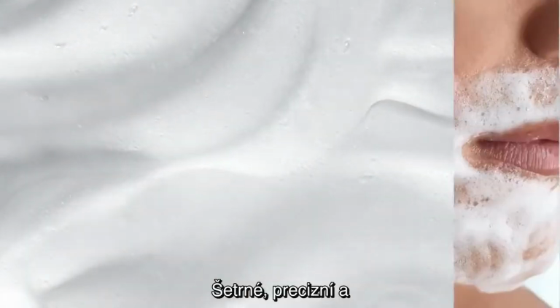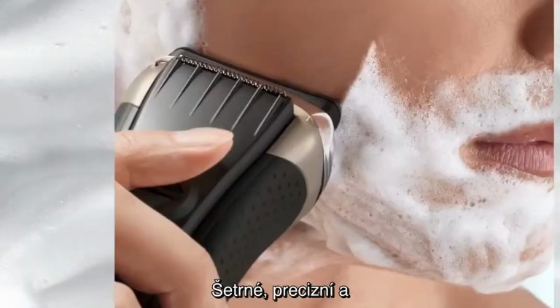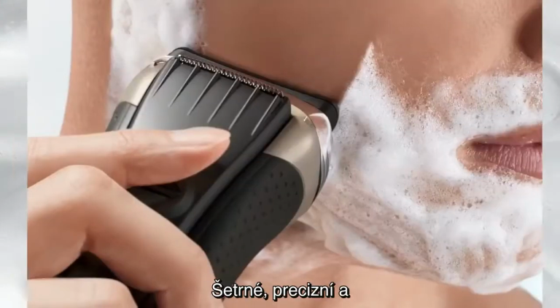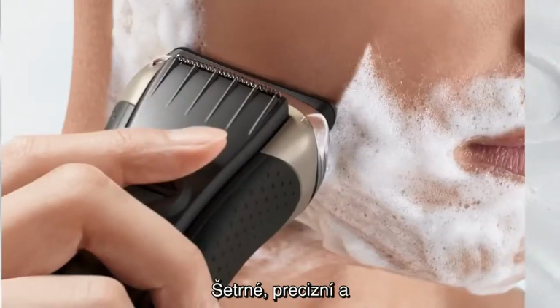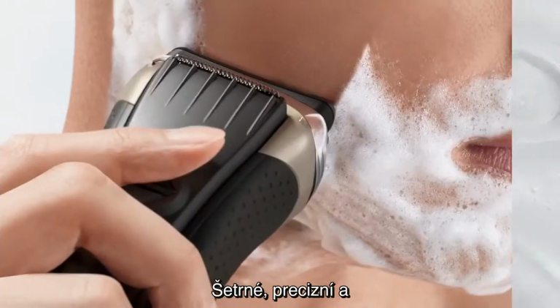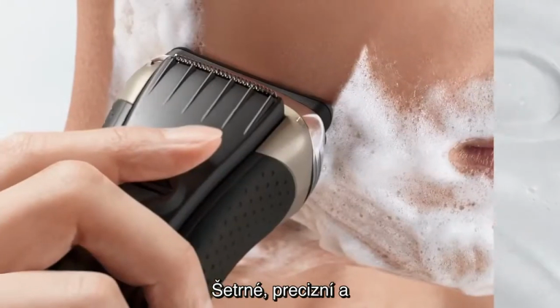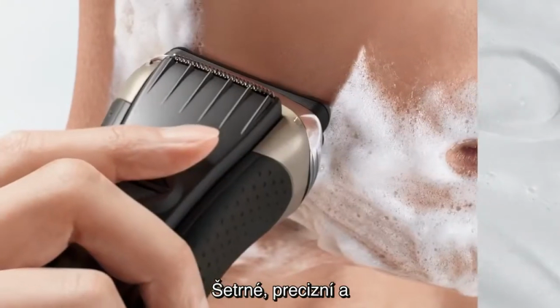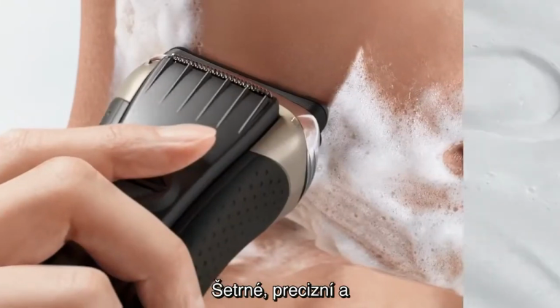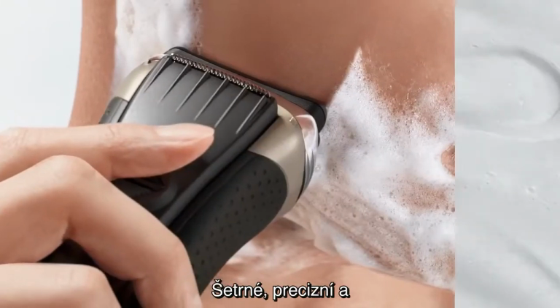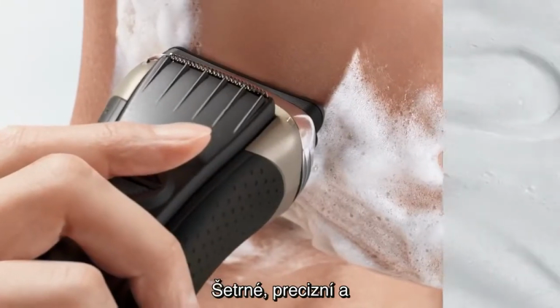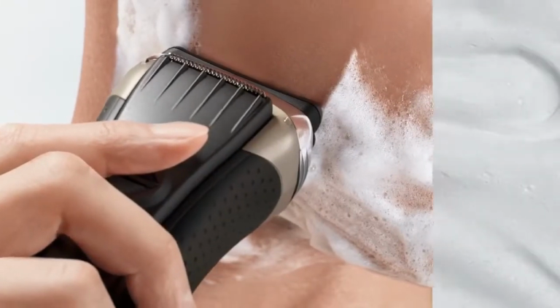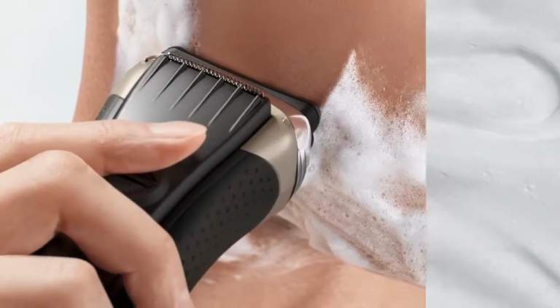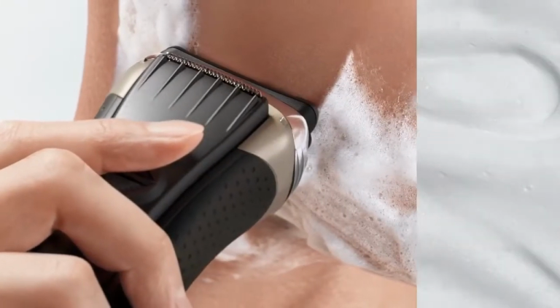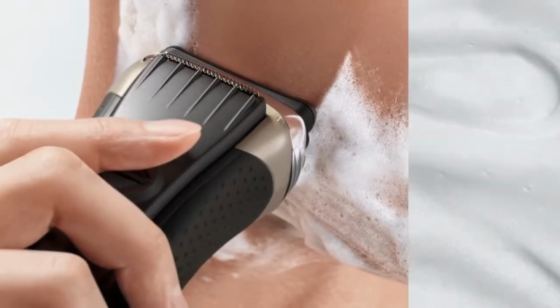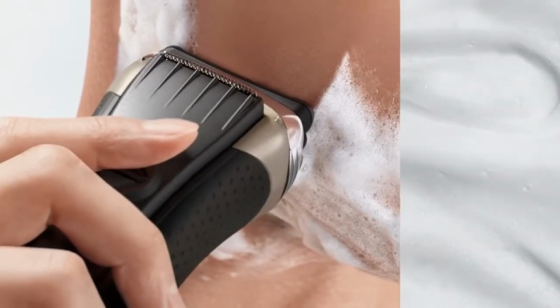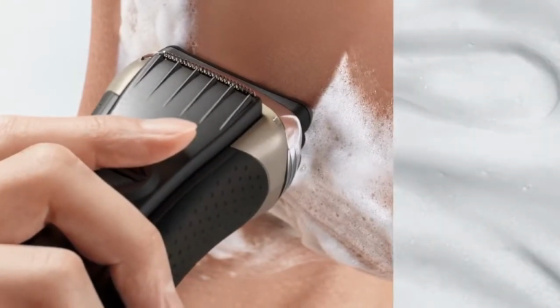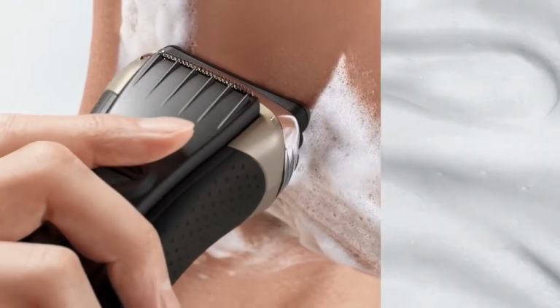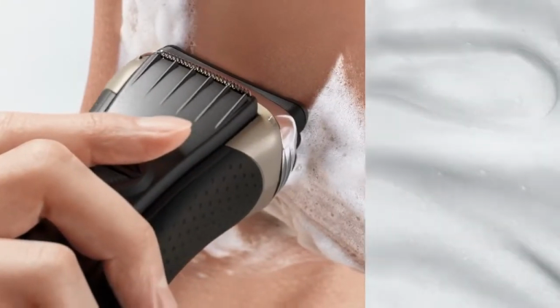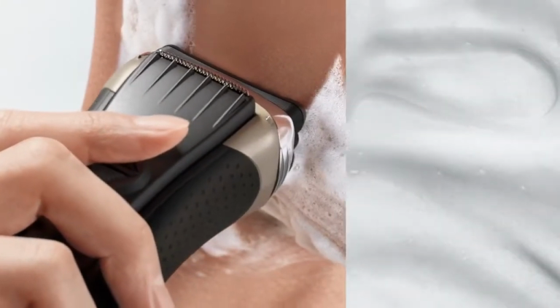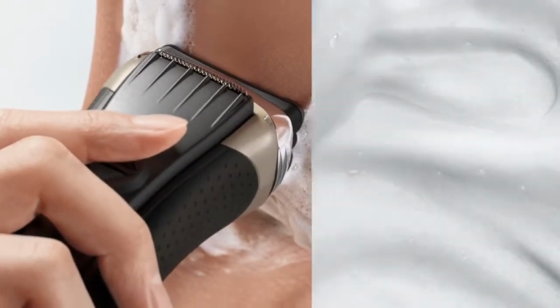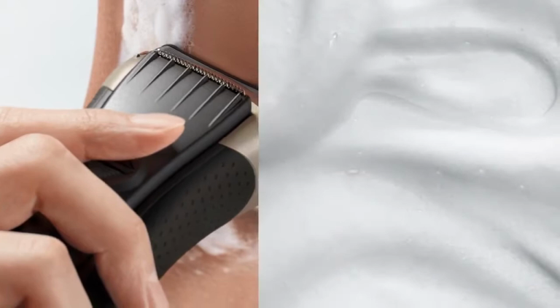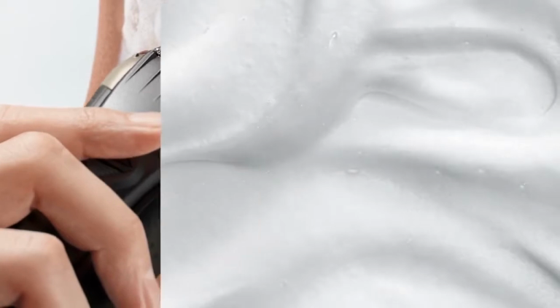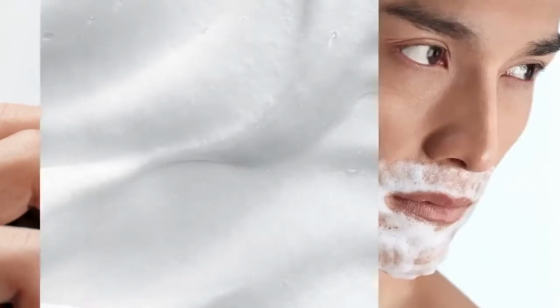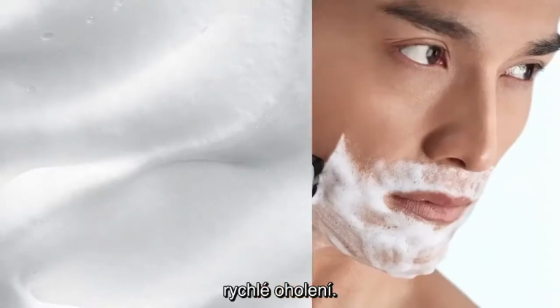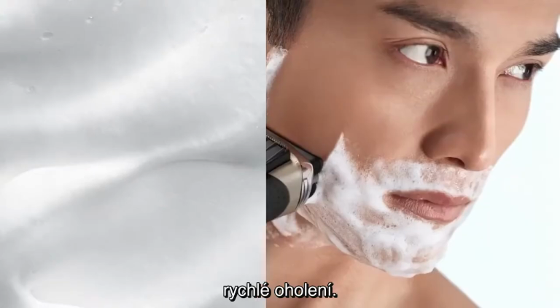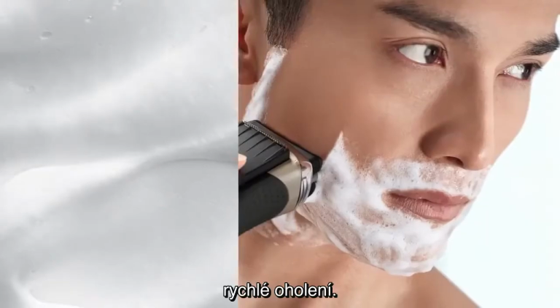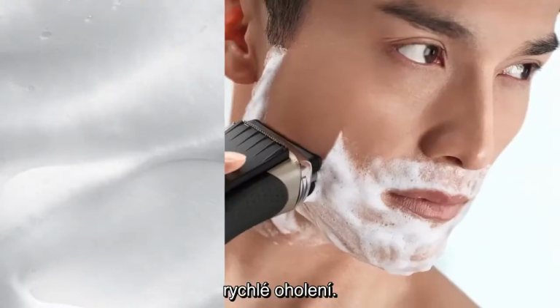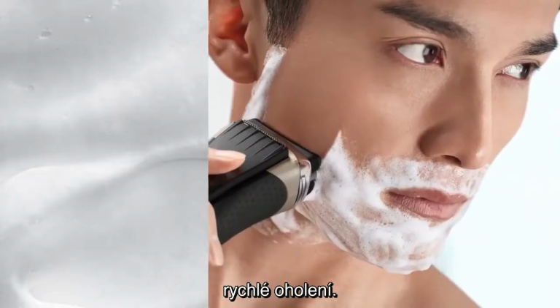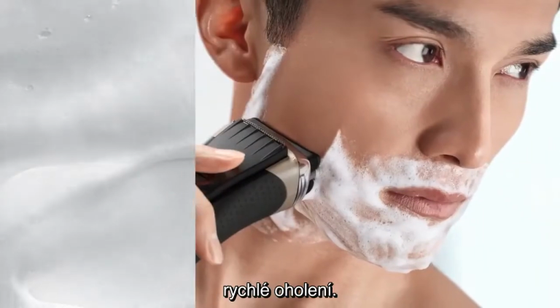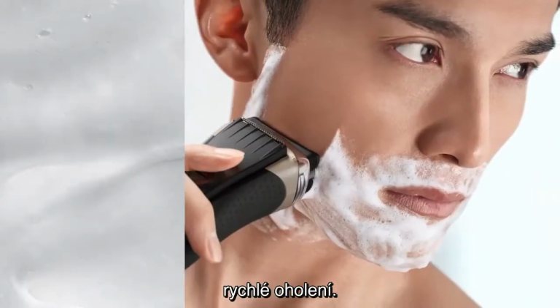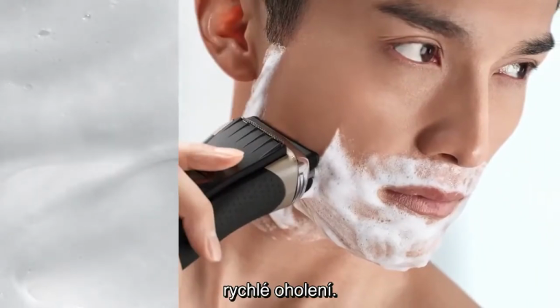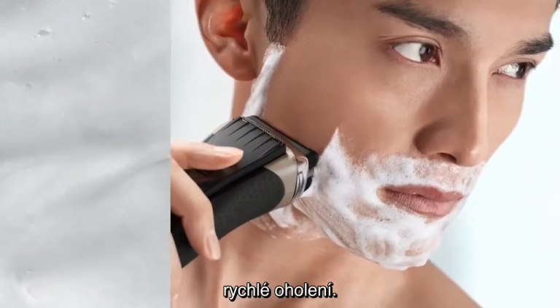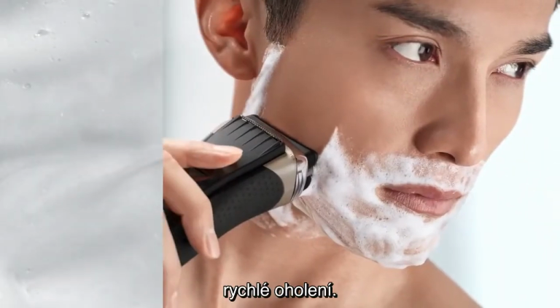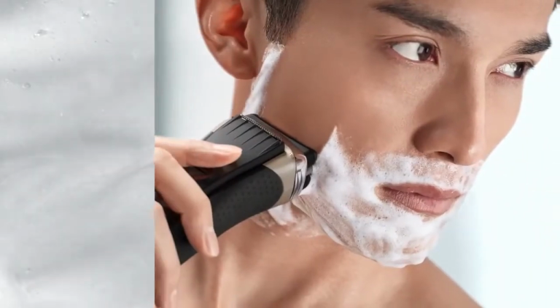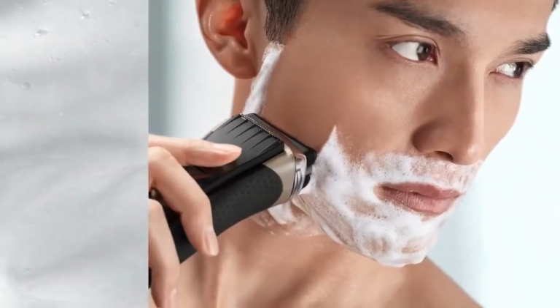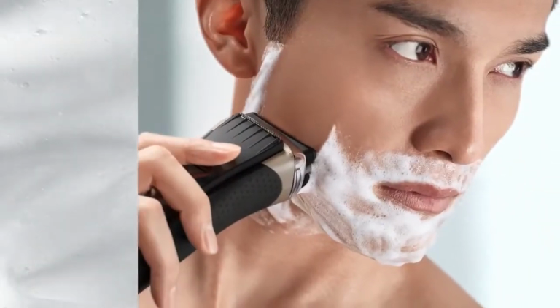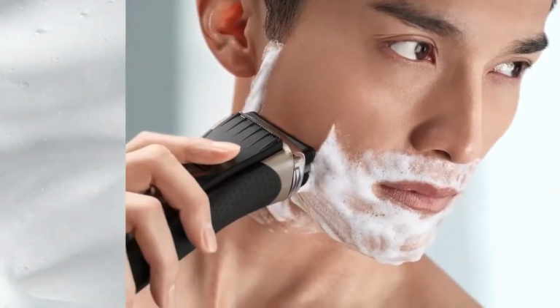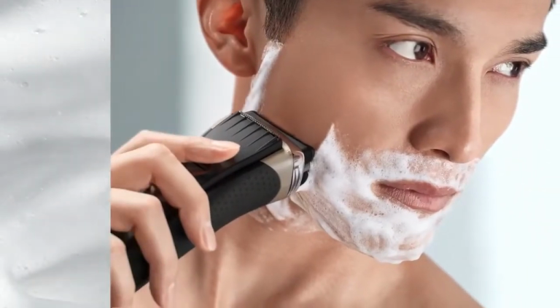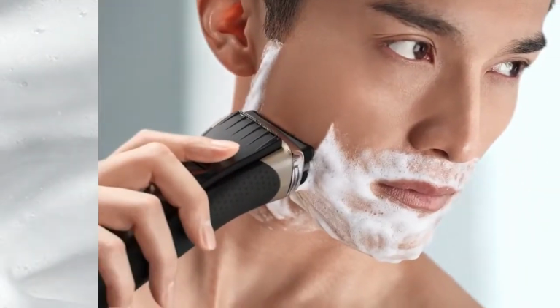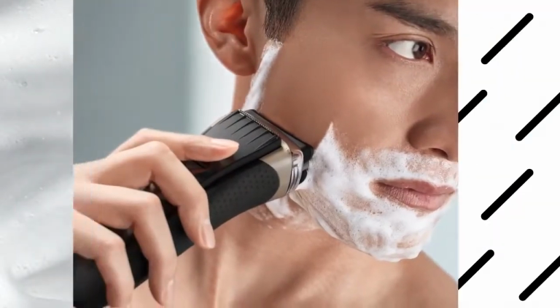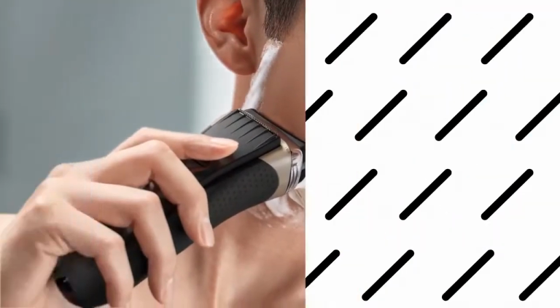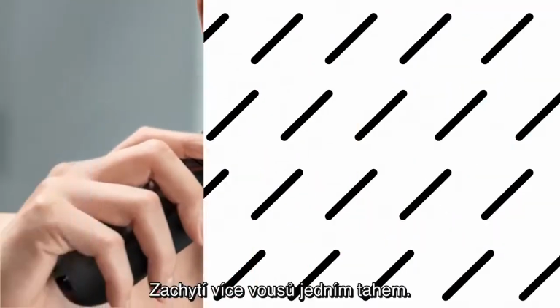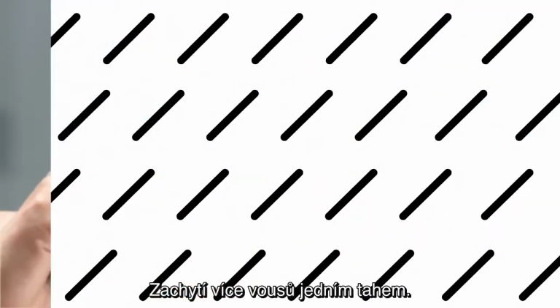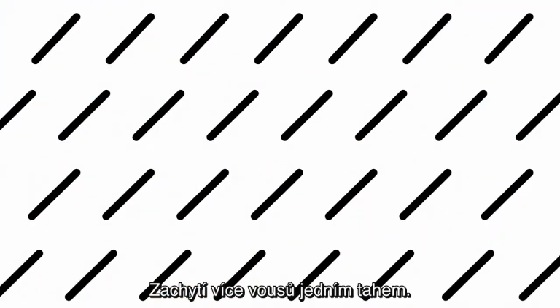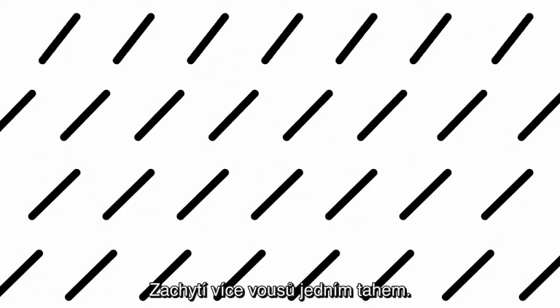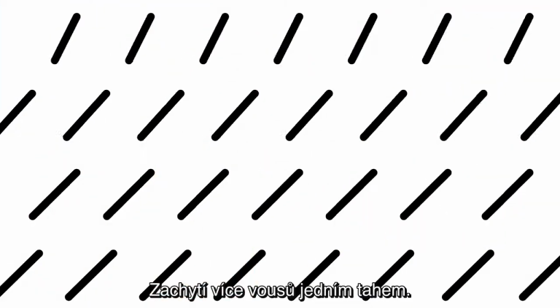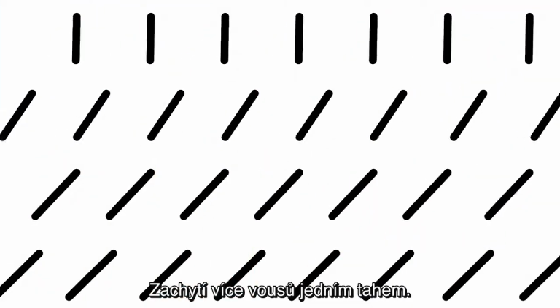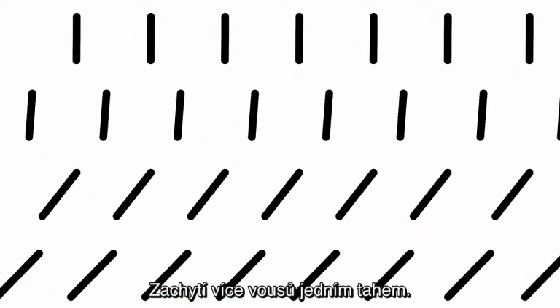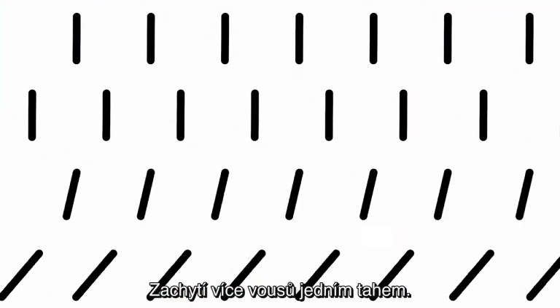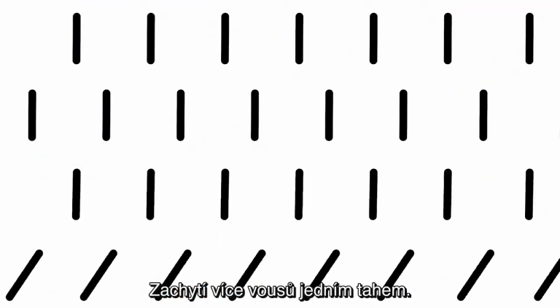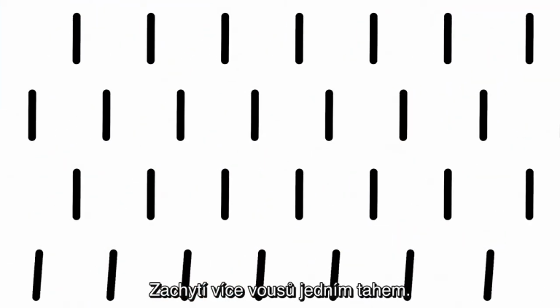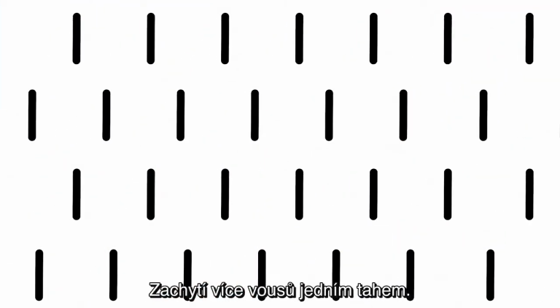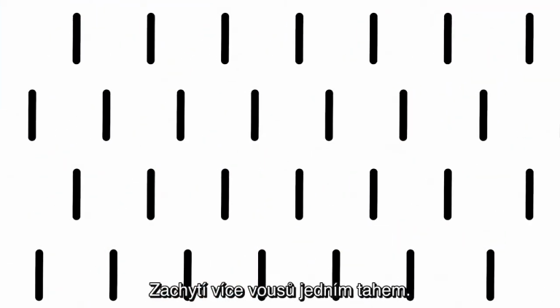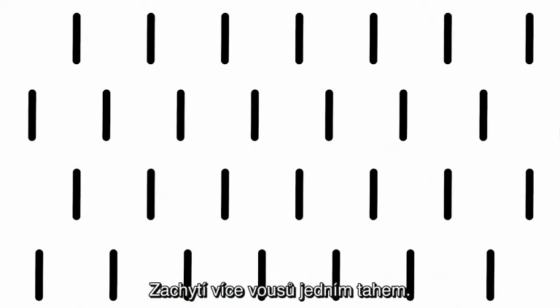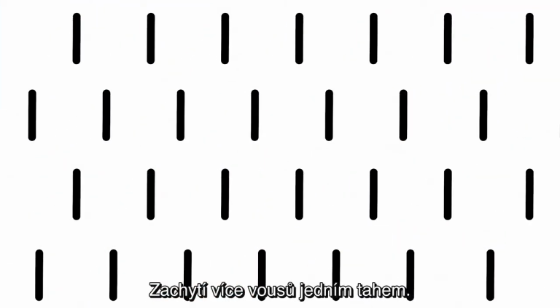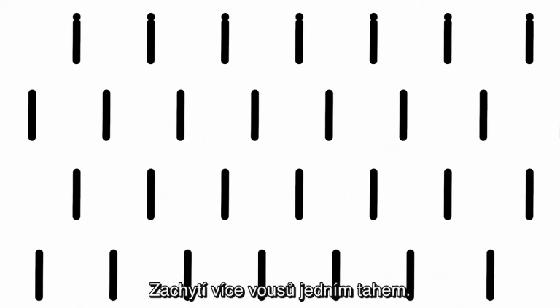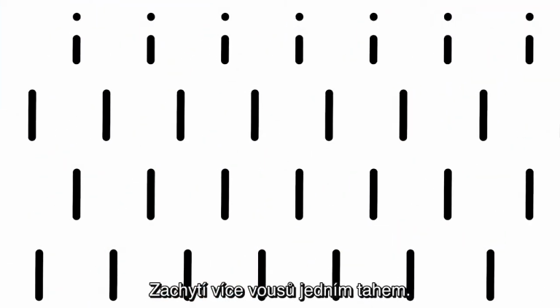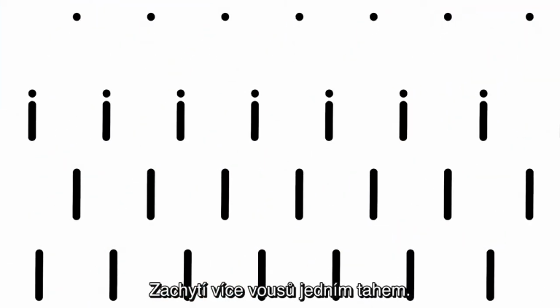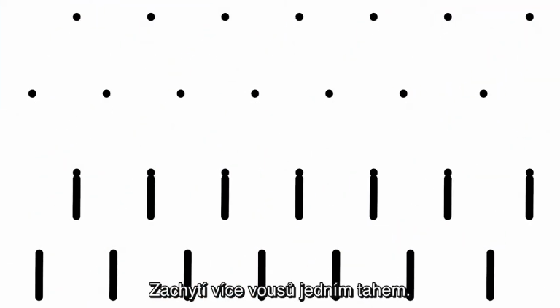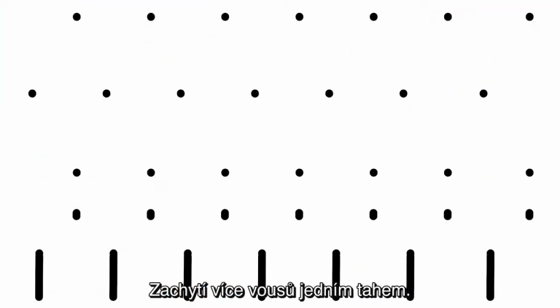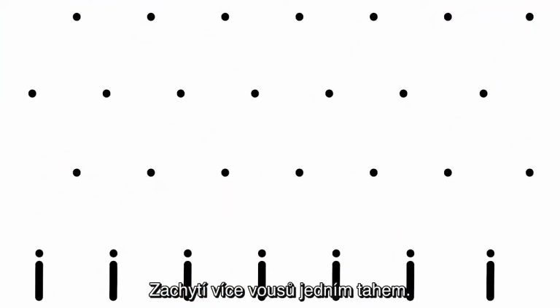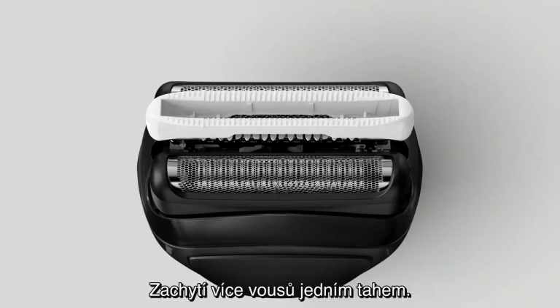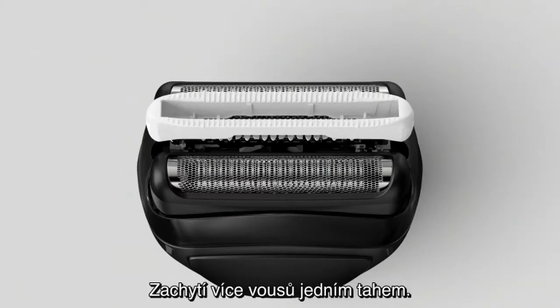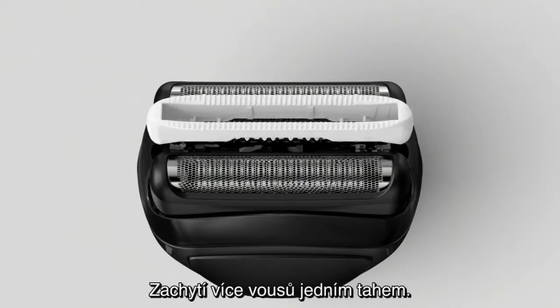Close. And fast. Capturing more hair in the first stroke.